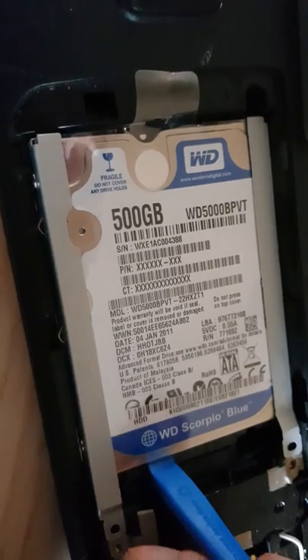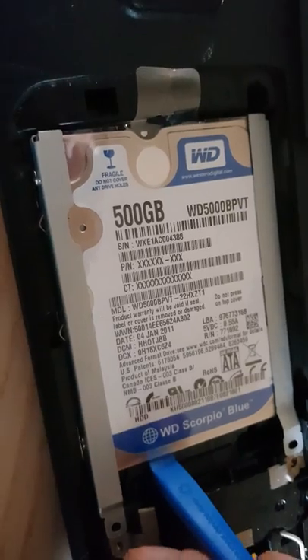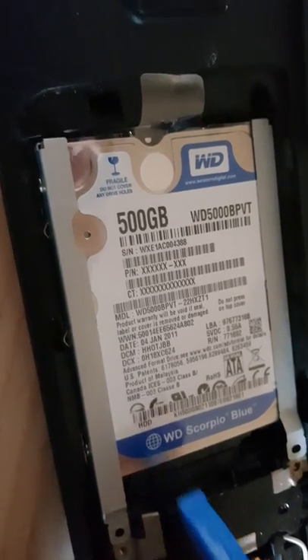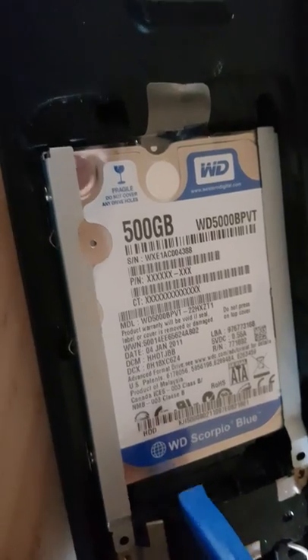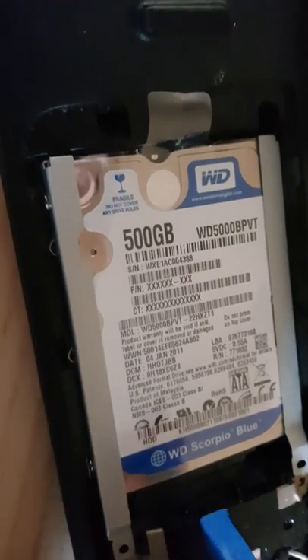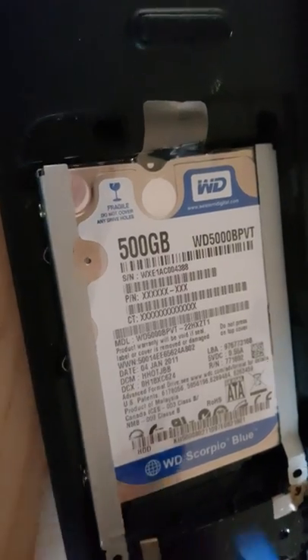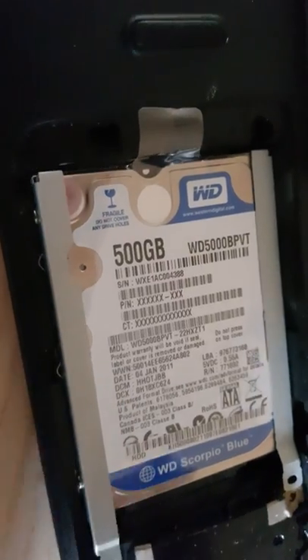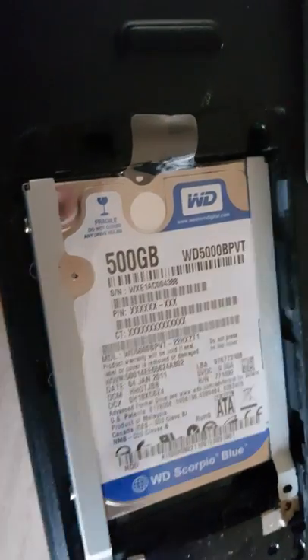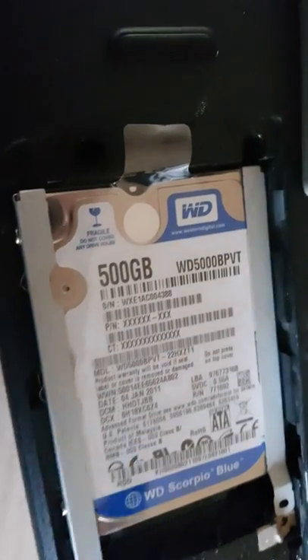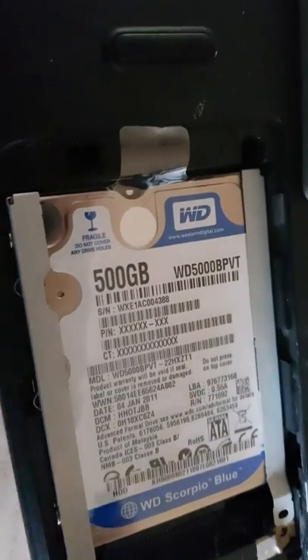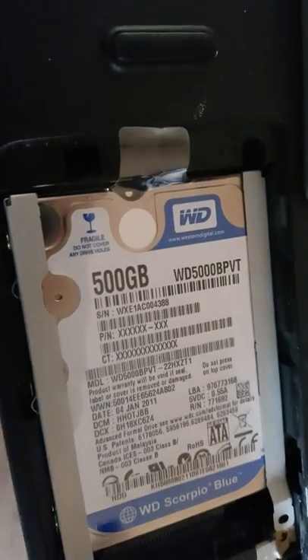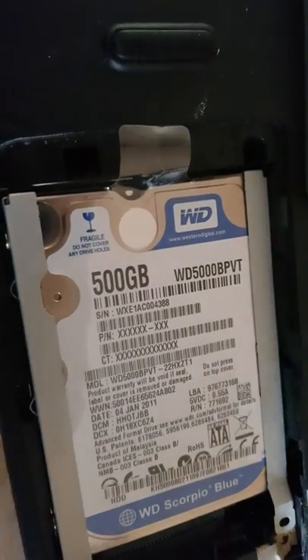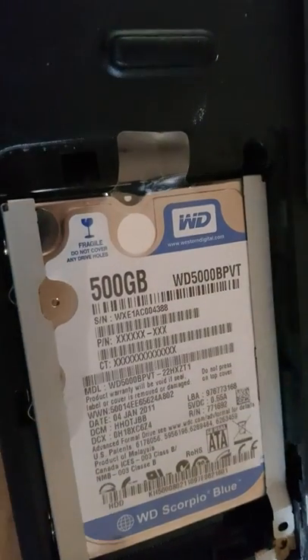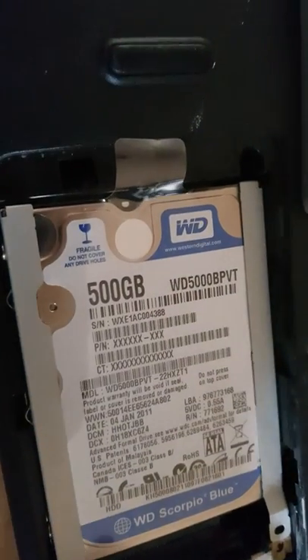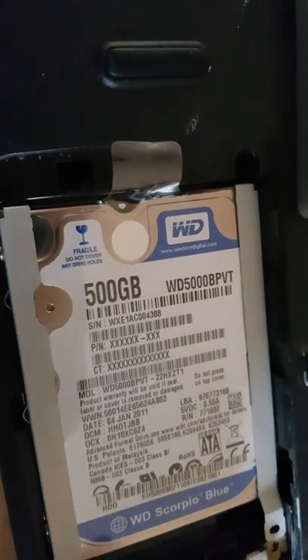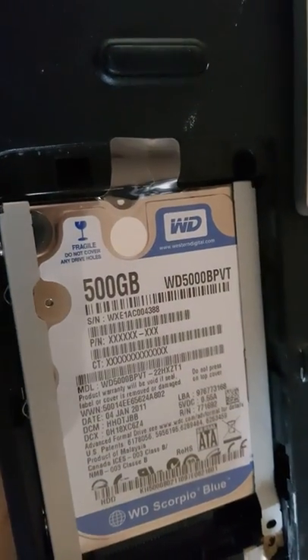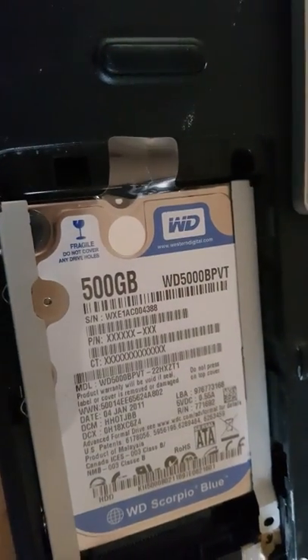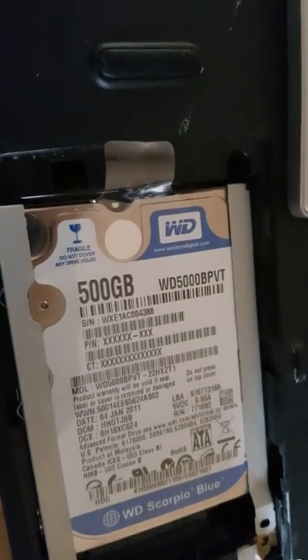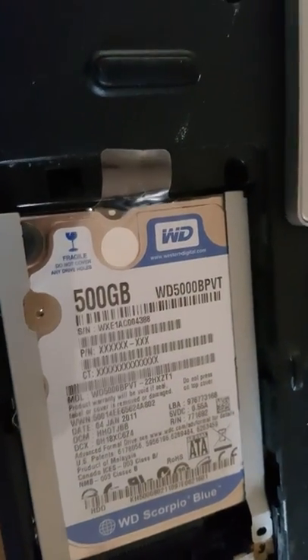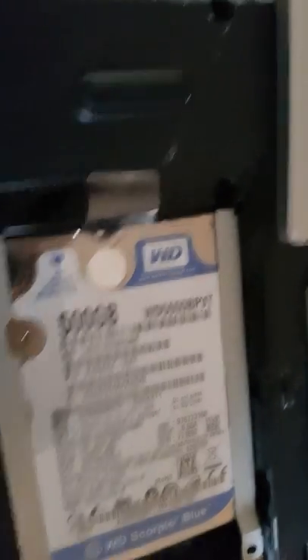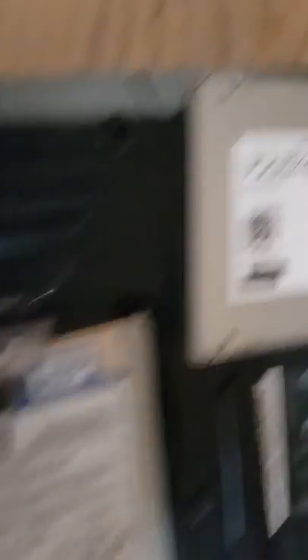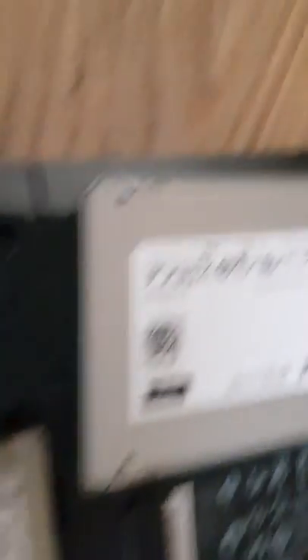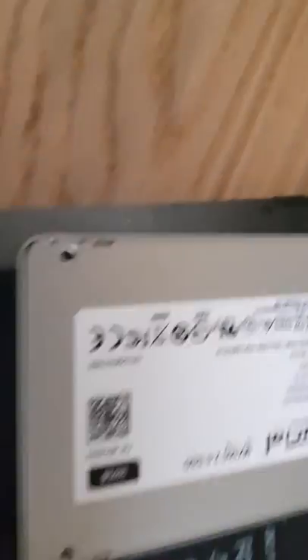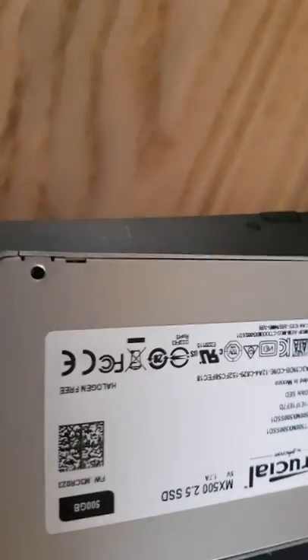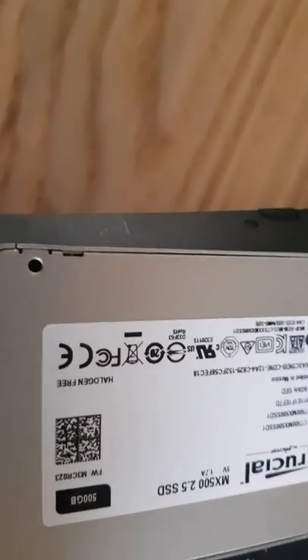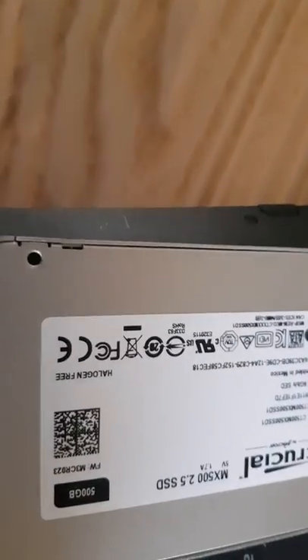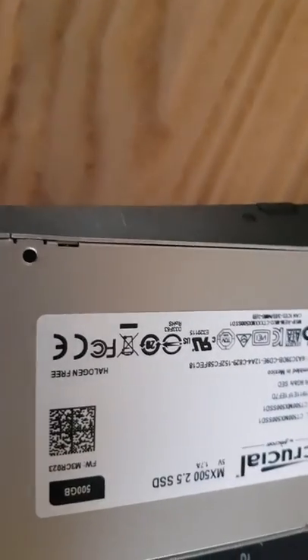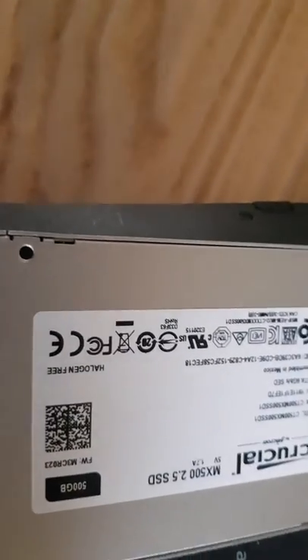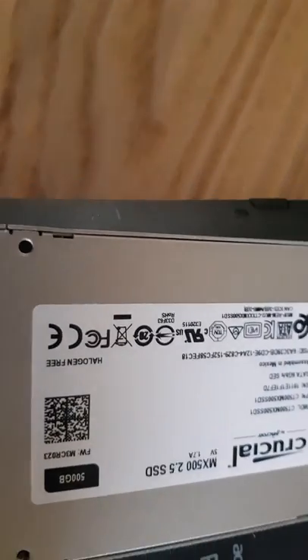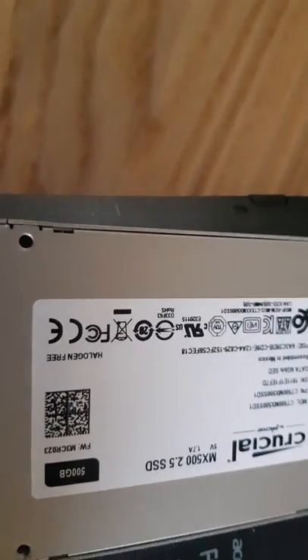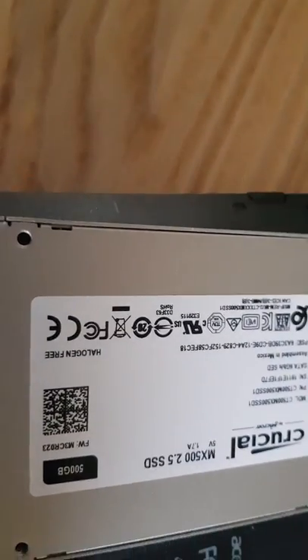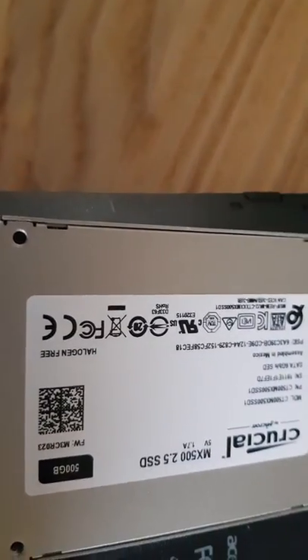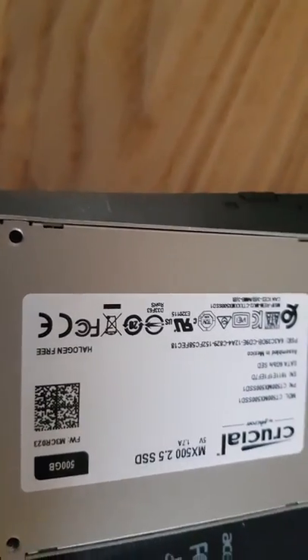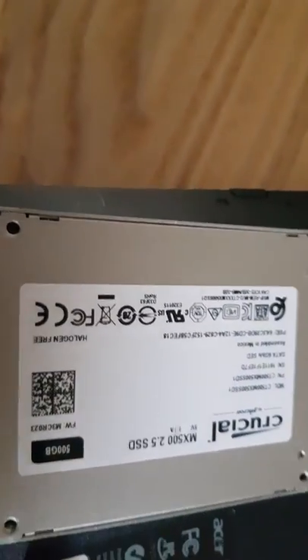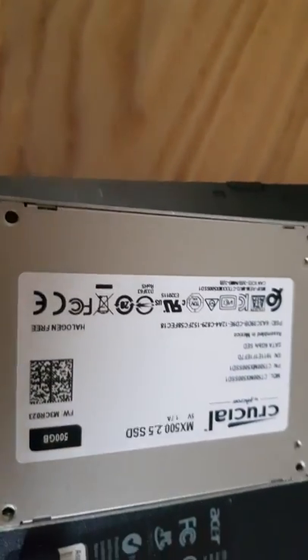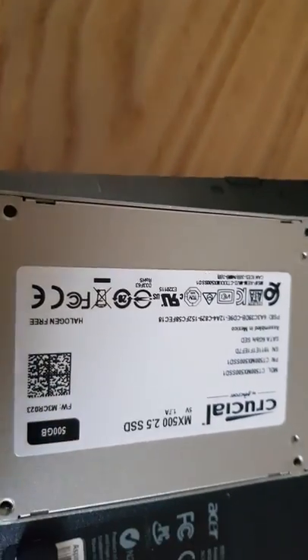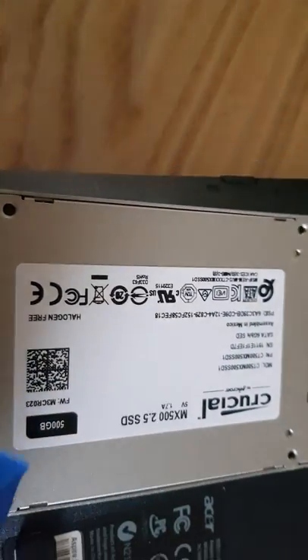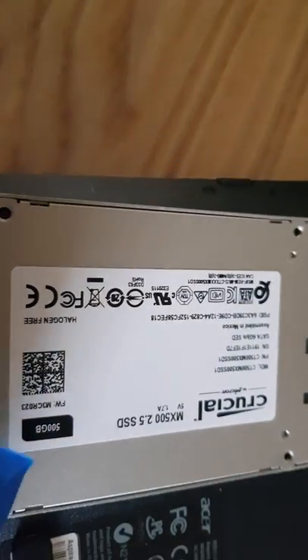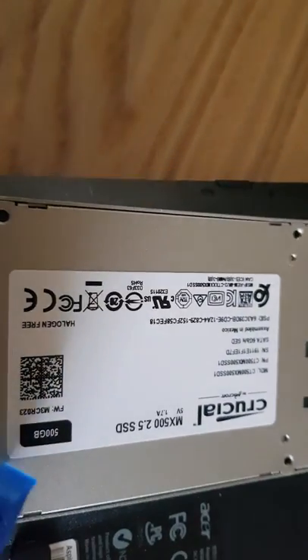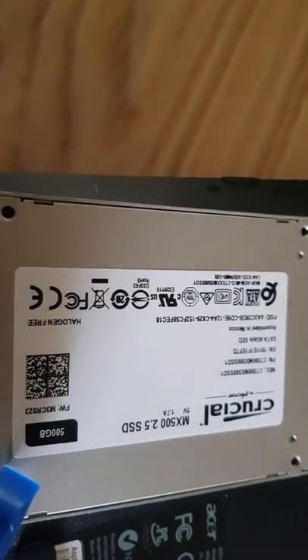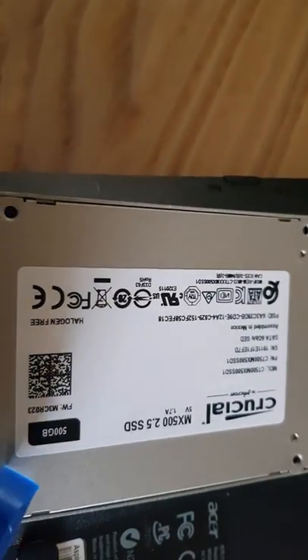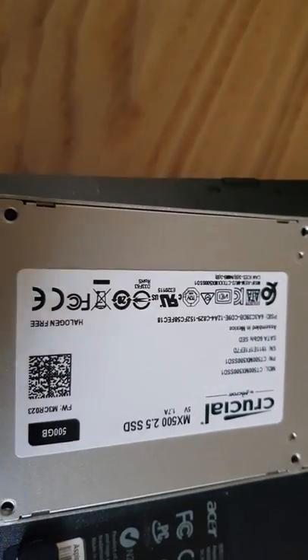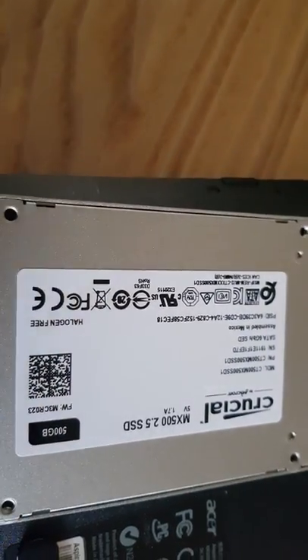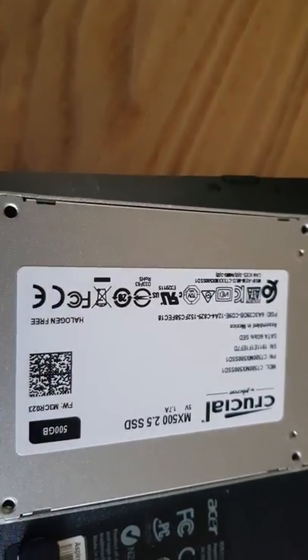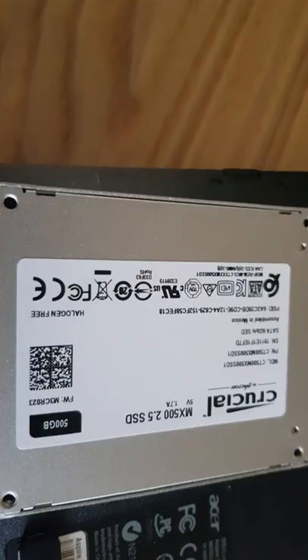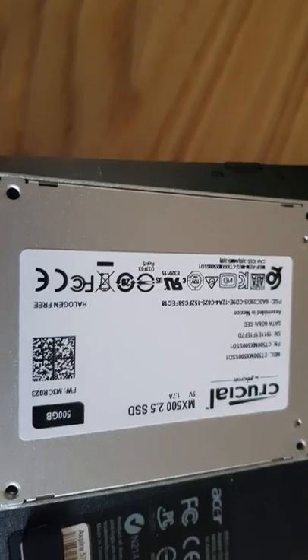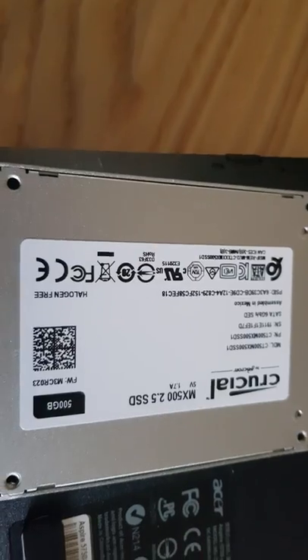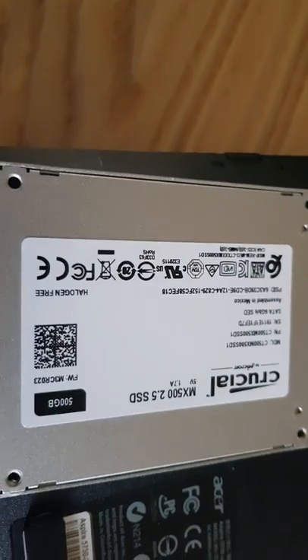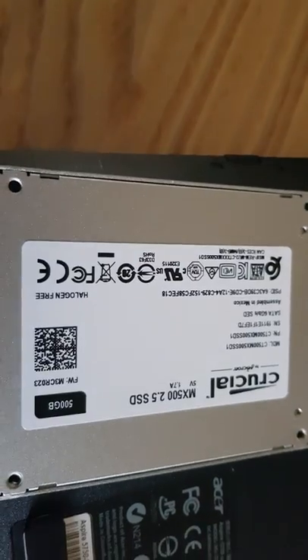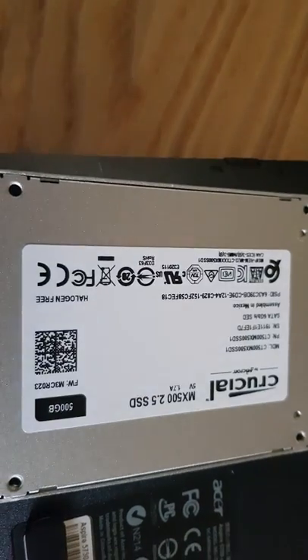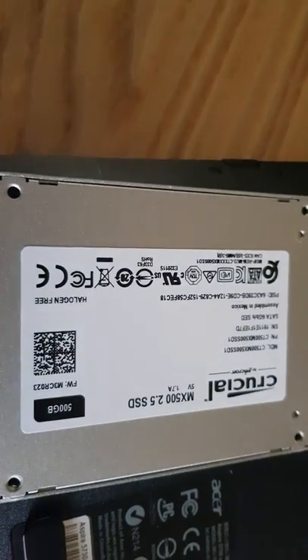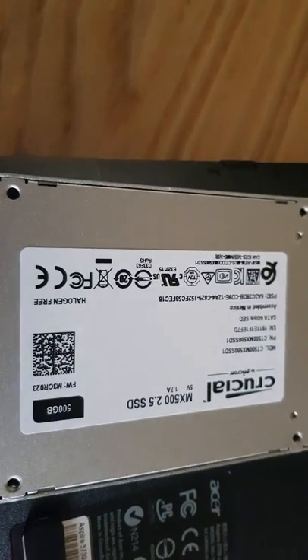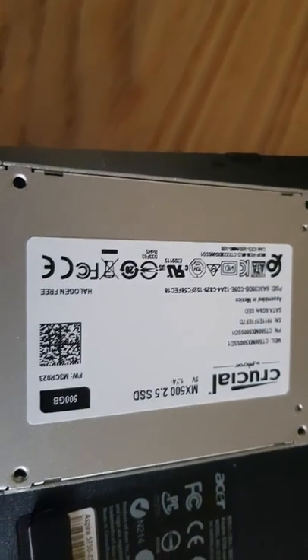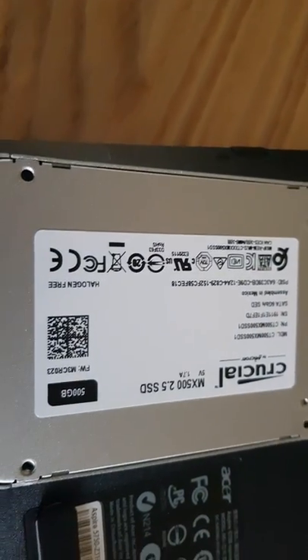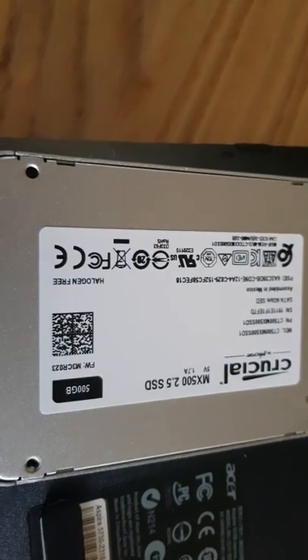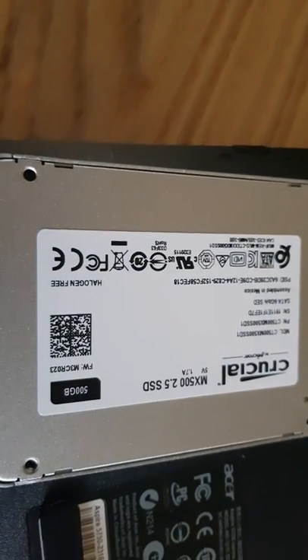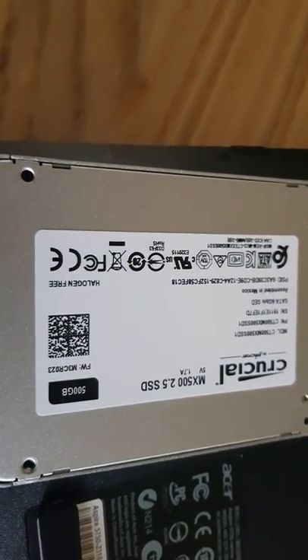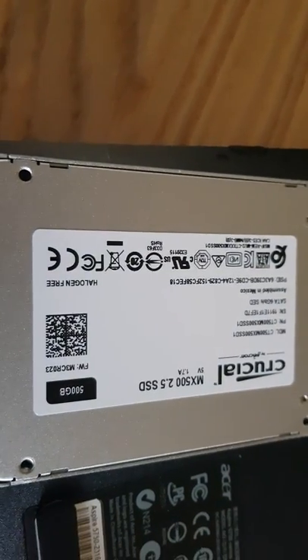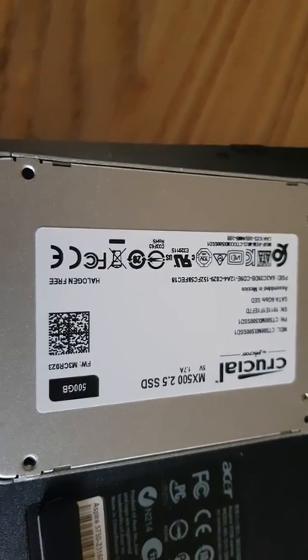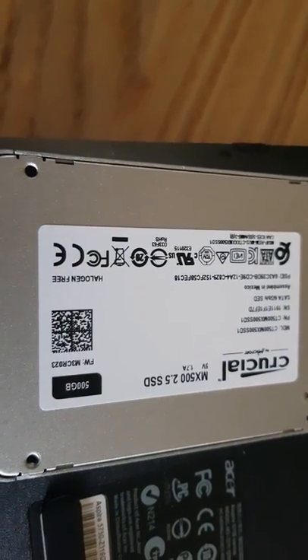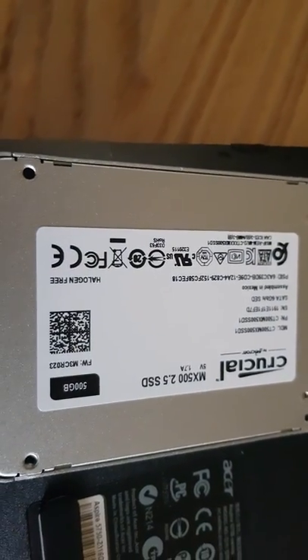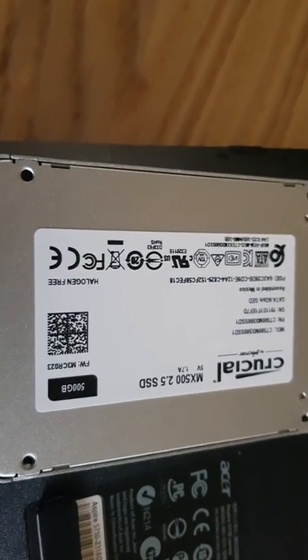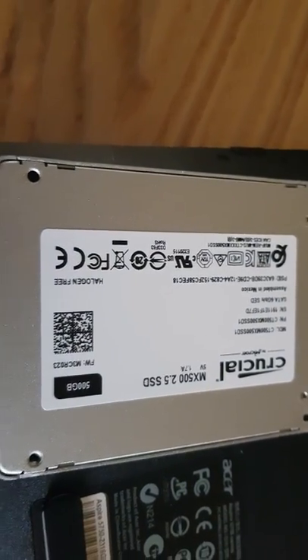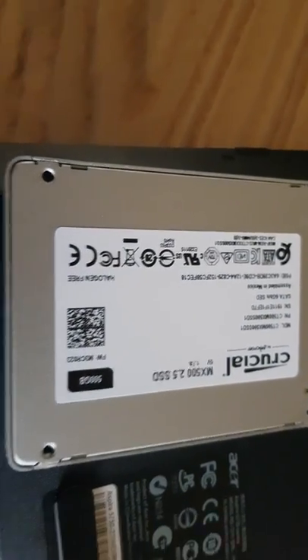...it will eventually pop out, and that's it. Putting one of these in — I know these are slow SSDs, but they're cheap.